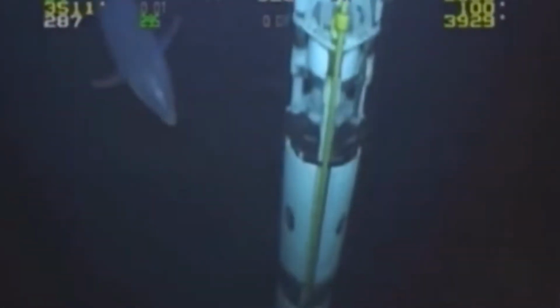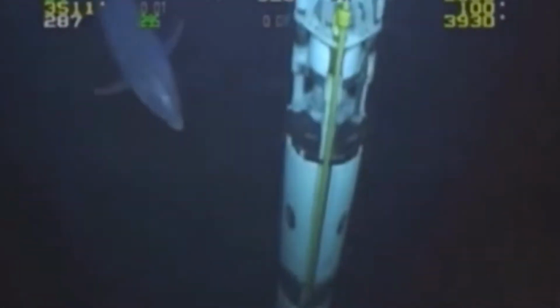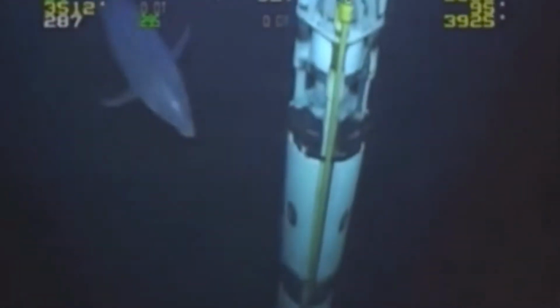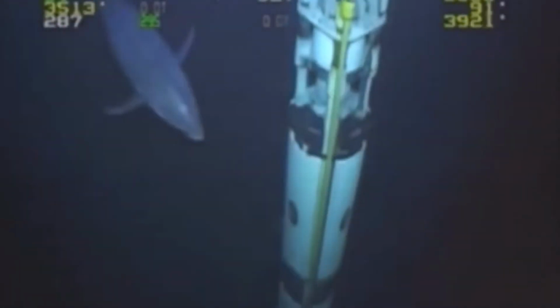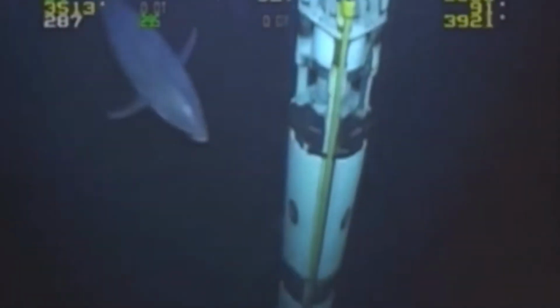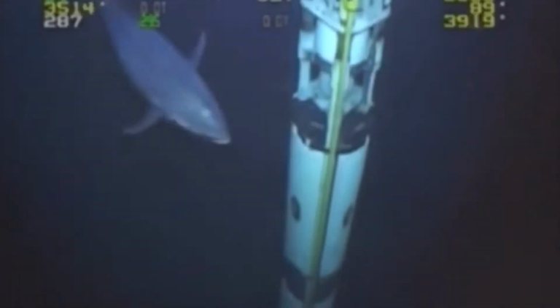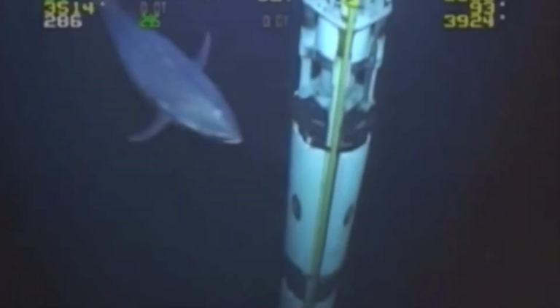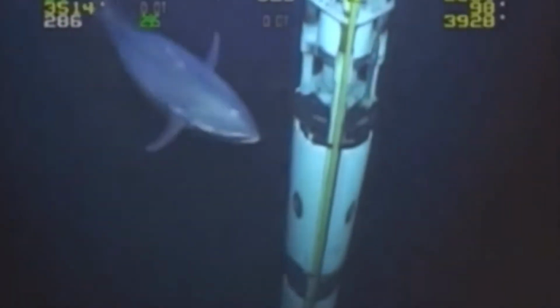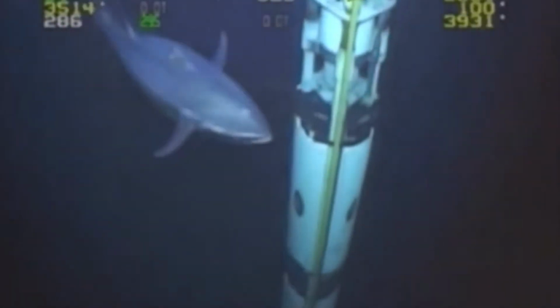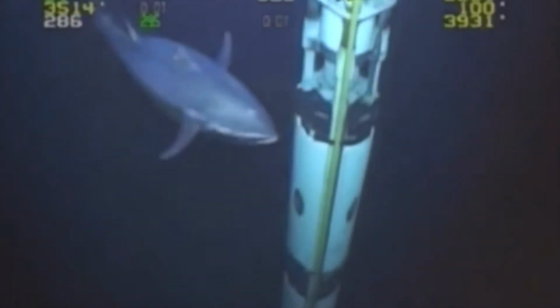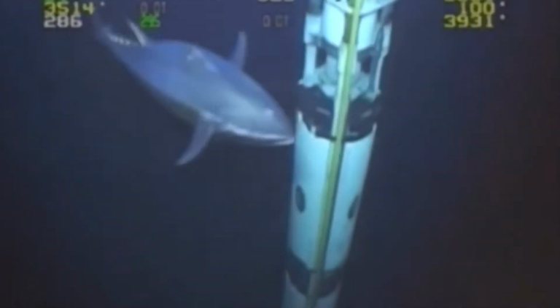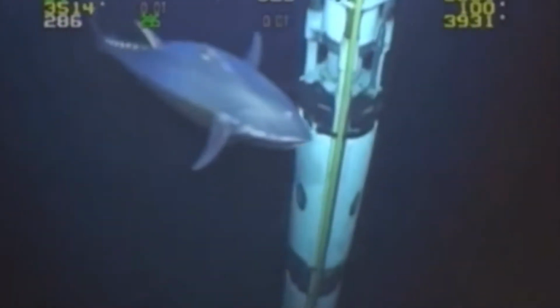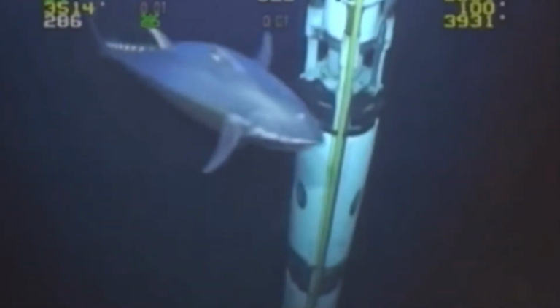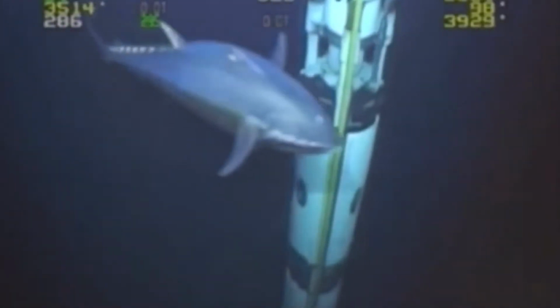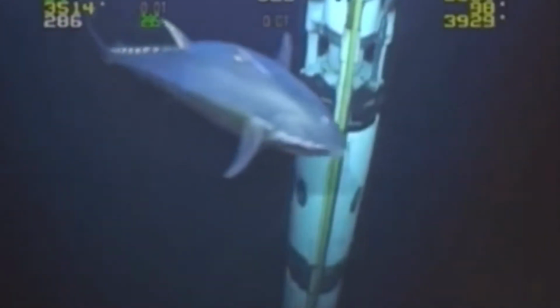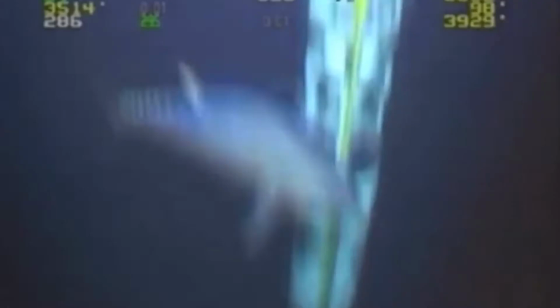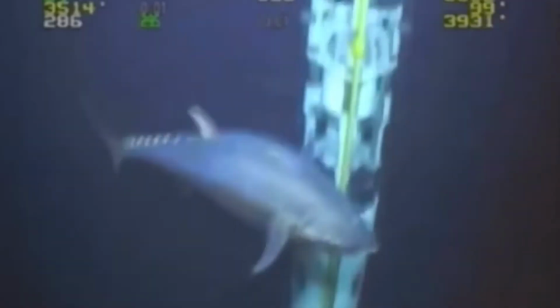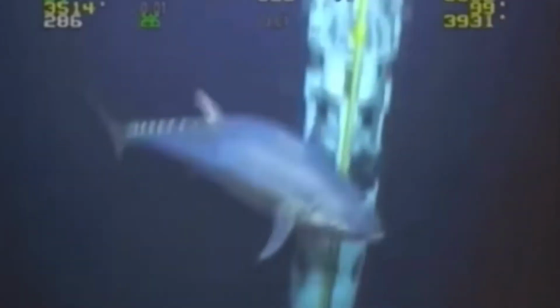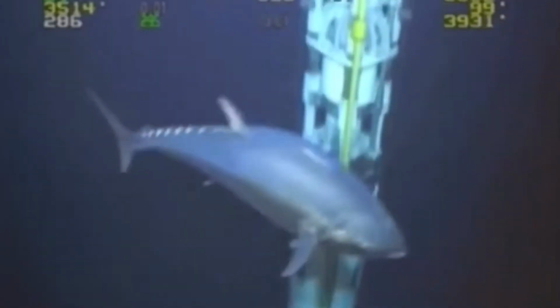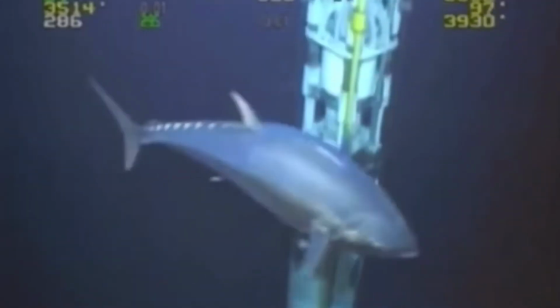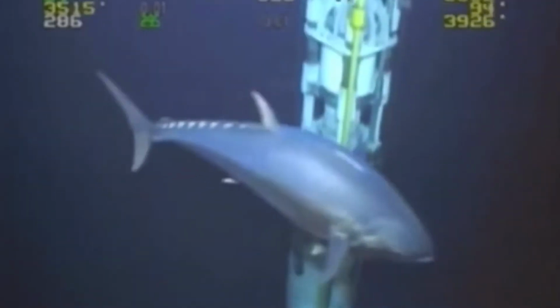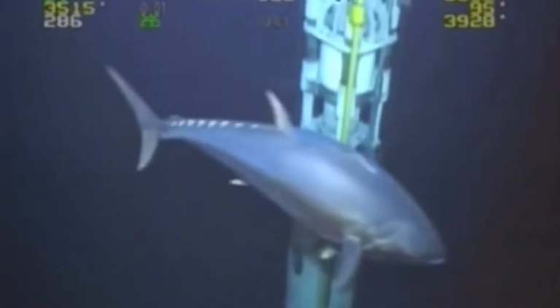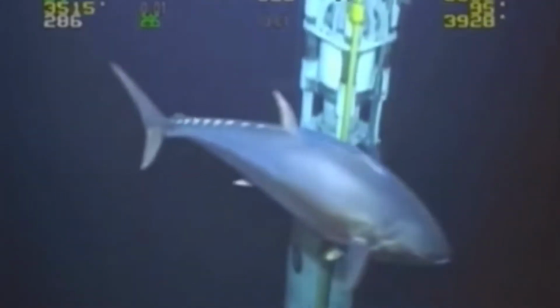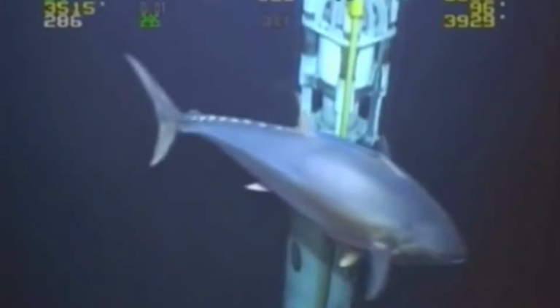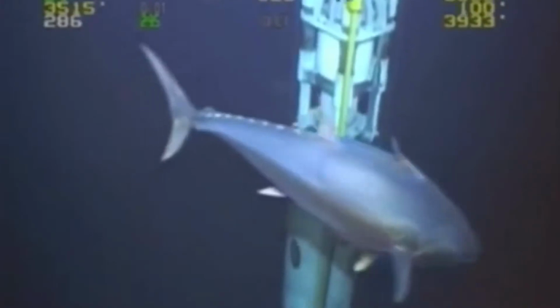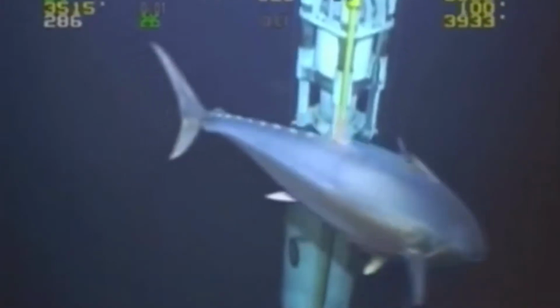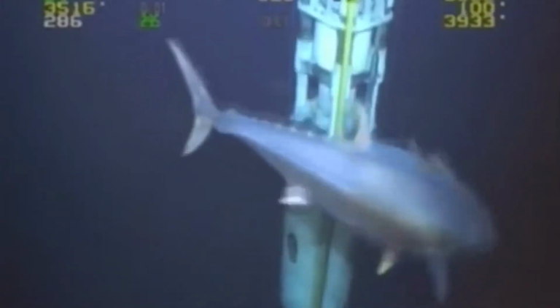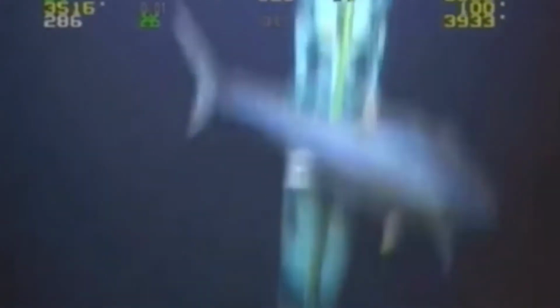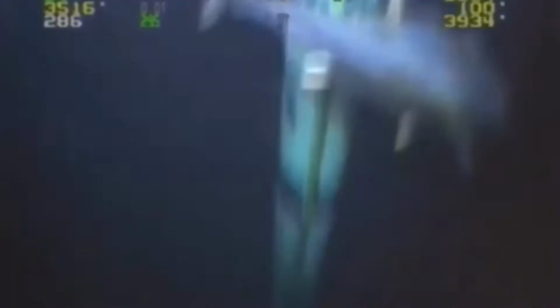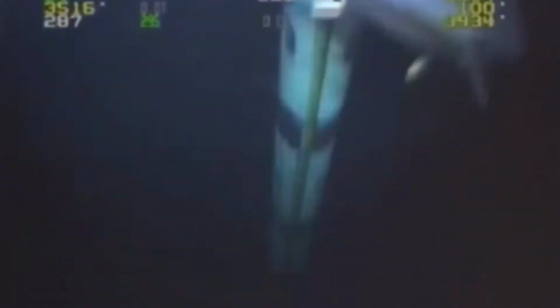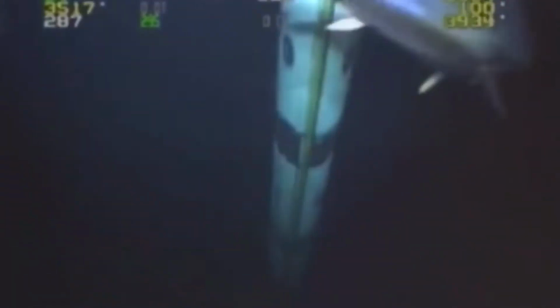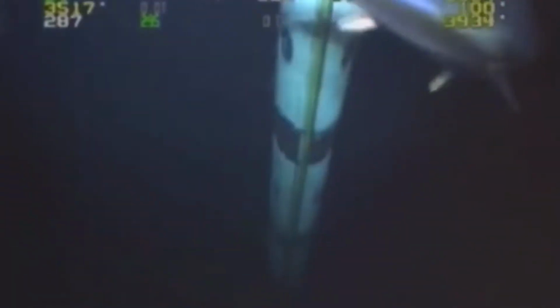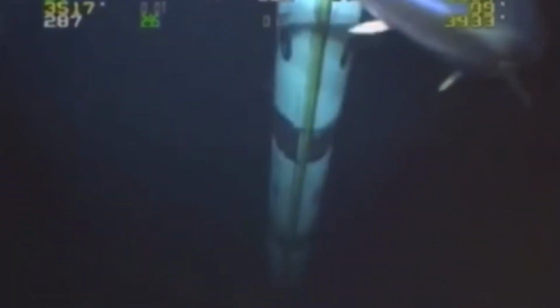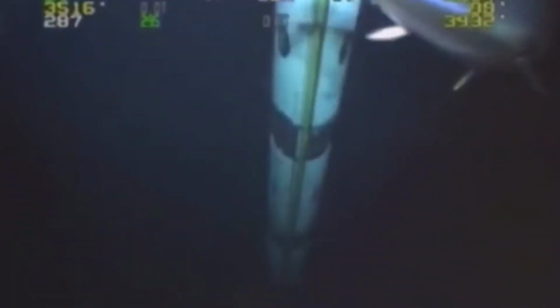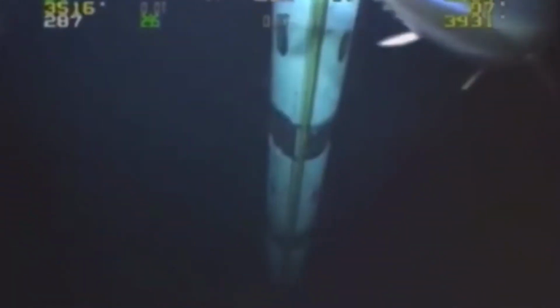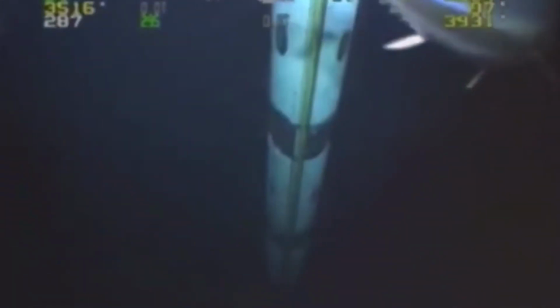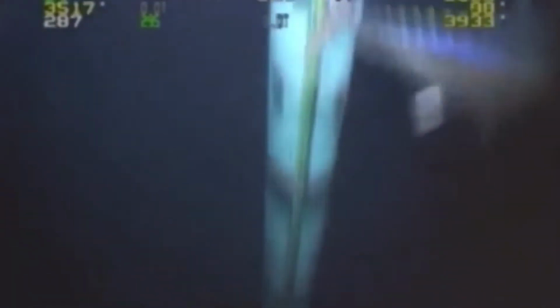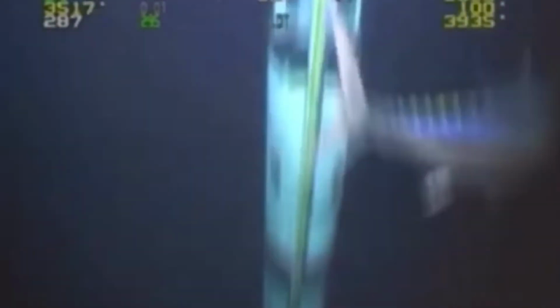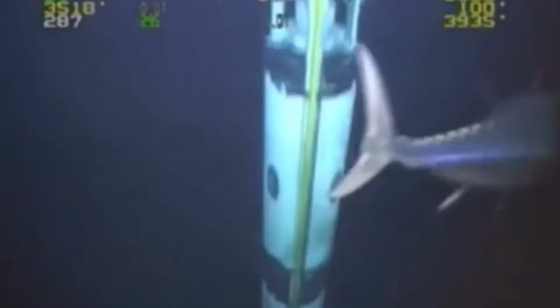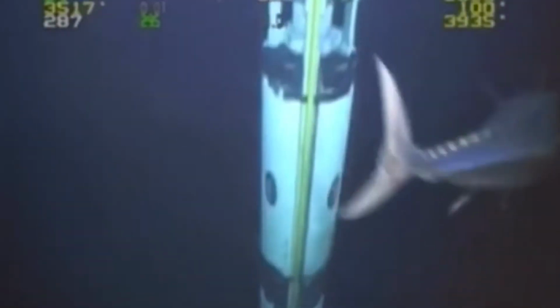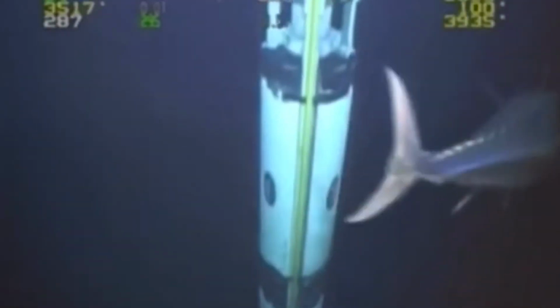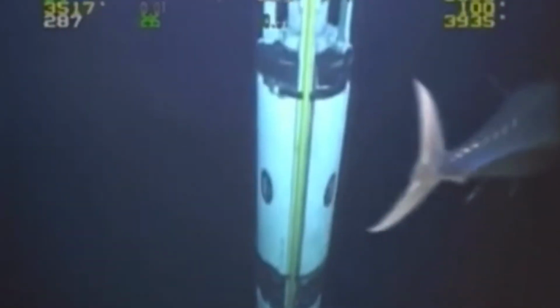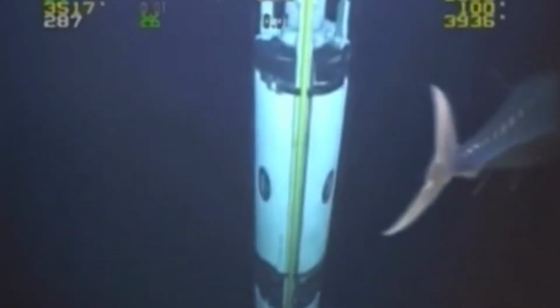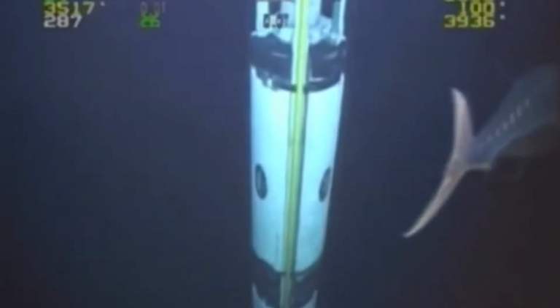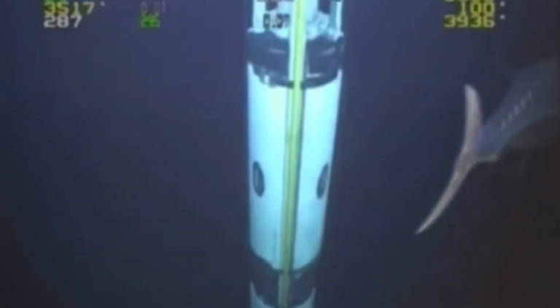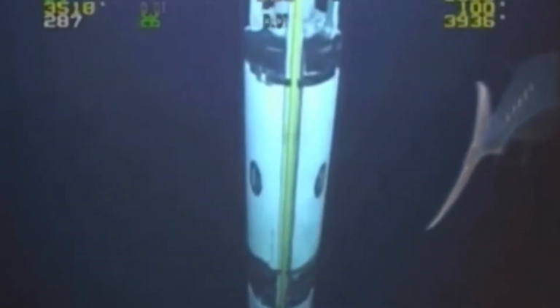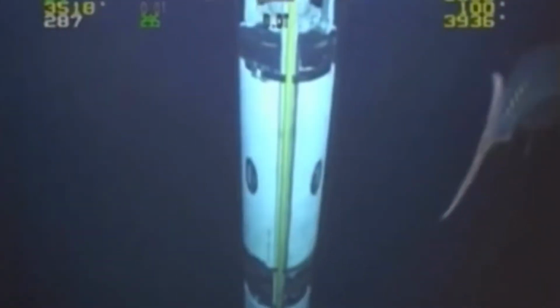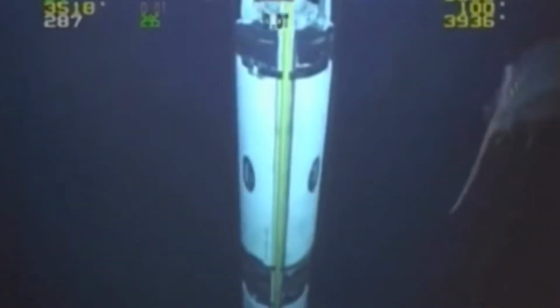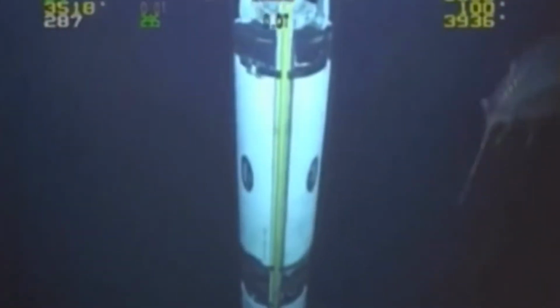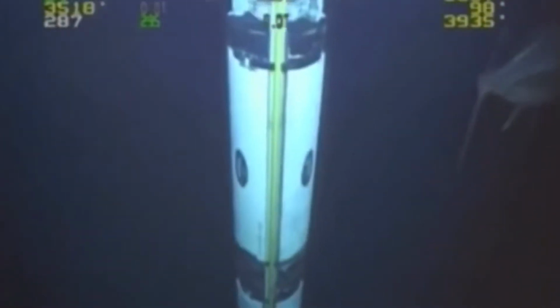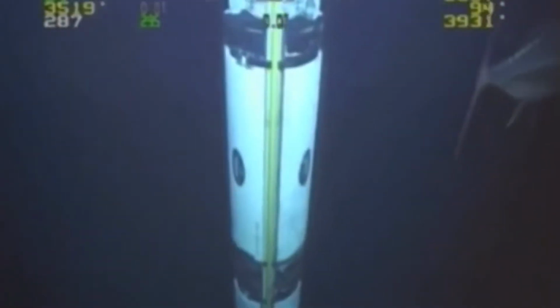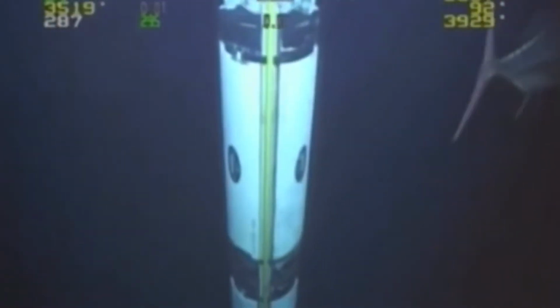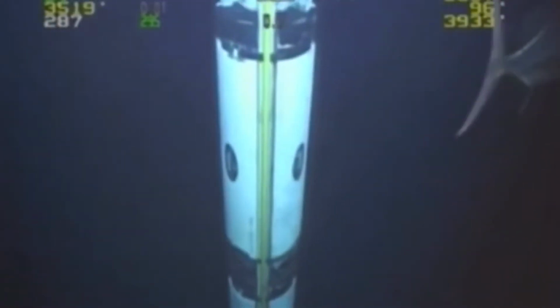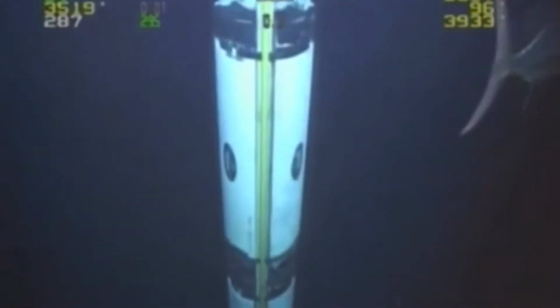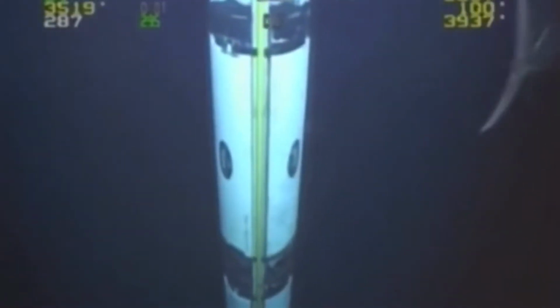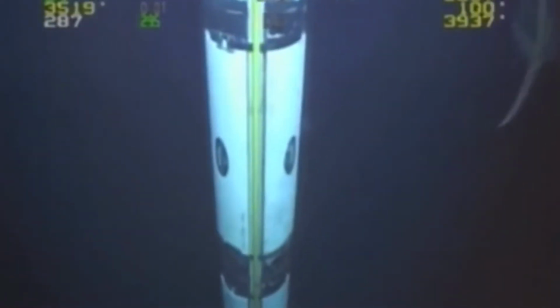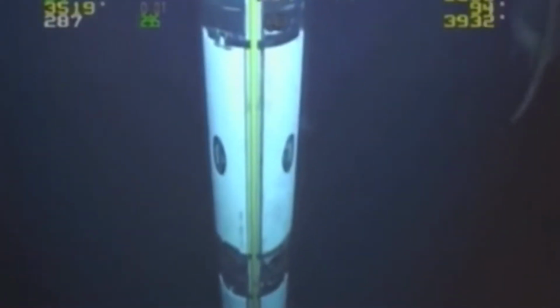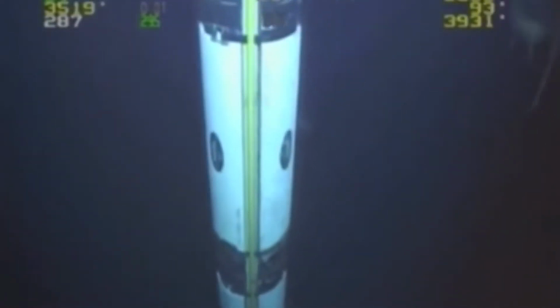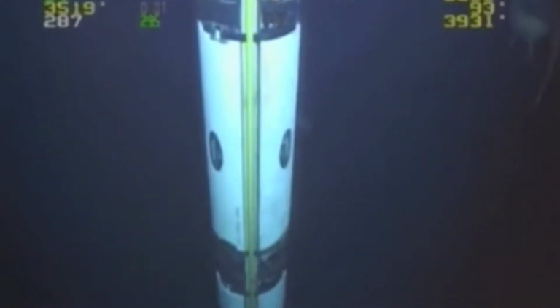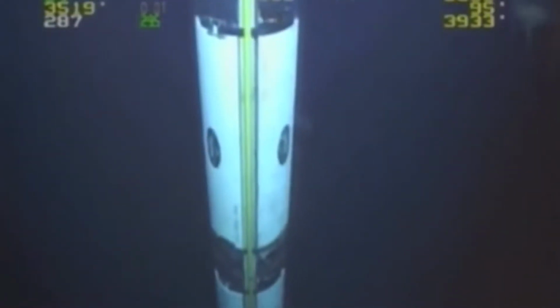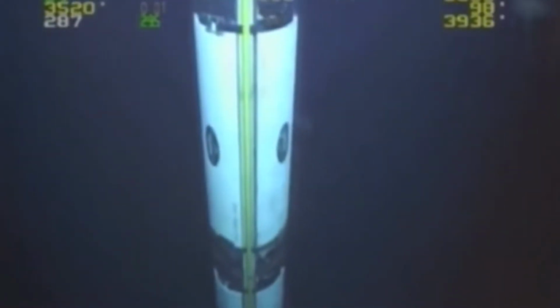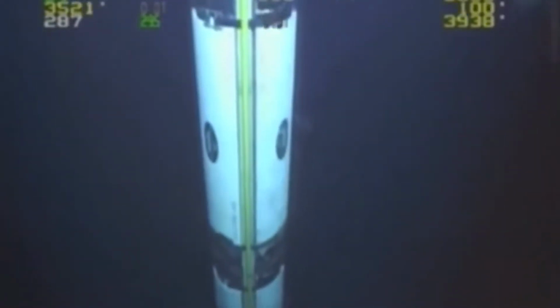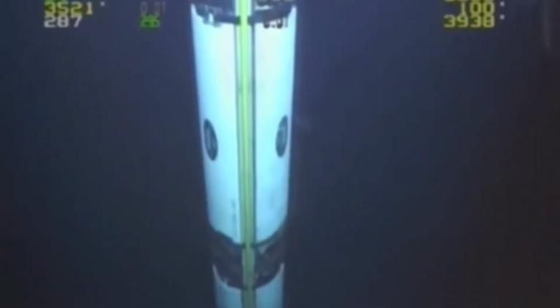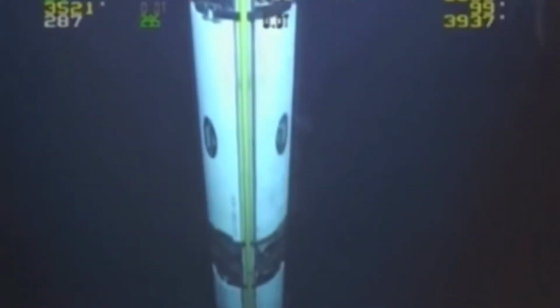They eat smaller fishes and invertebrates, and they feed by swallowing the prey entirely in one gulp. There's no chewing involved.